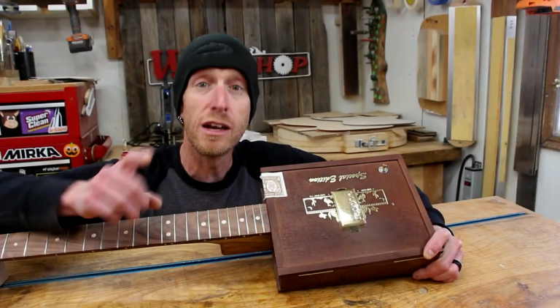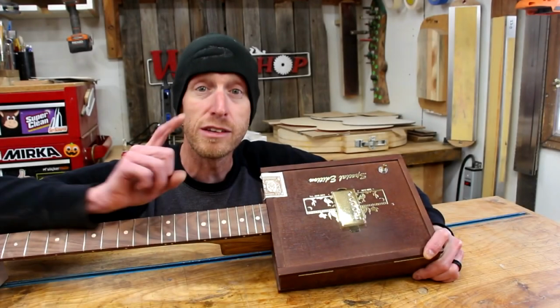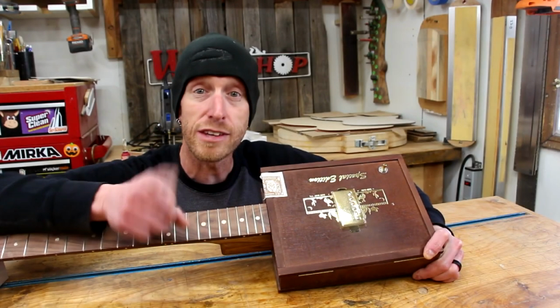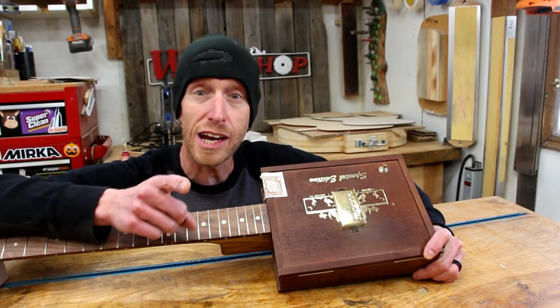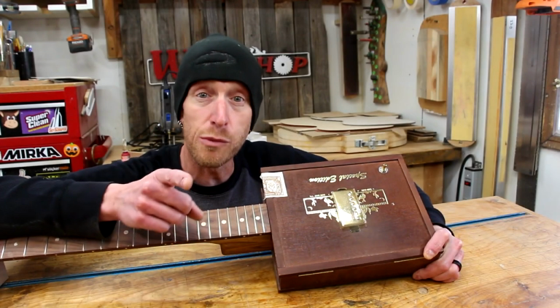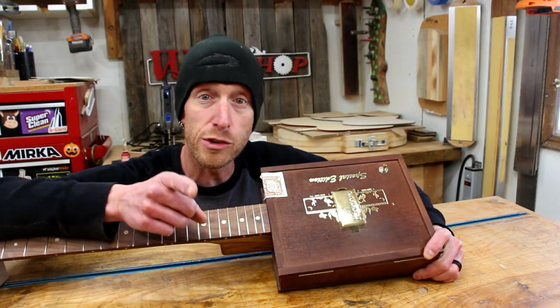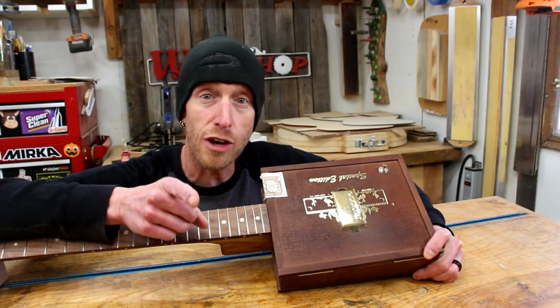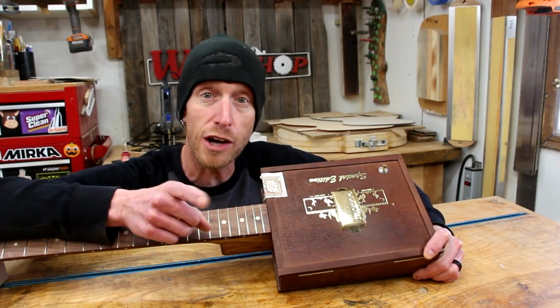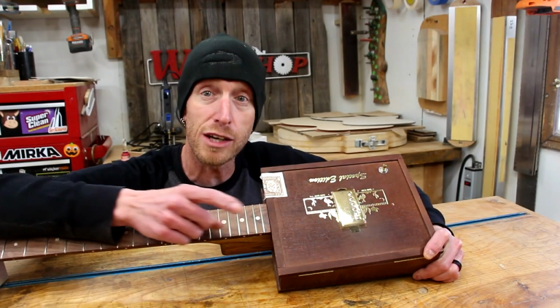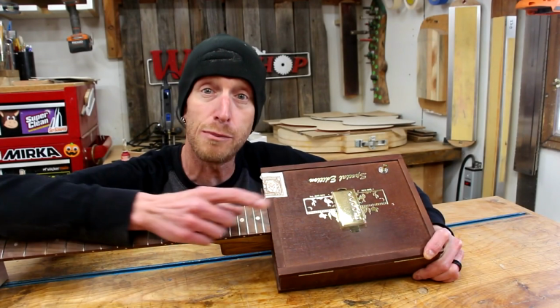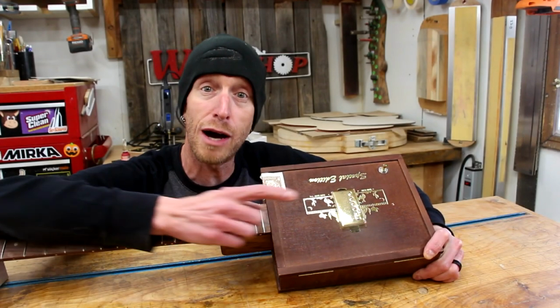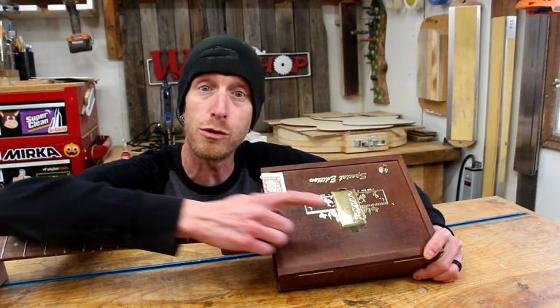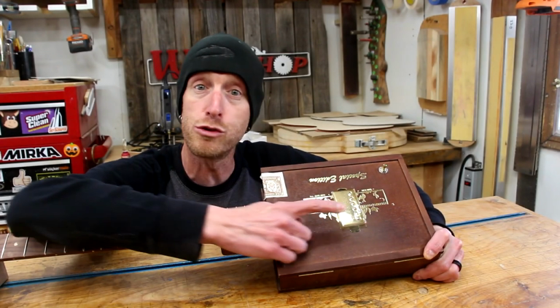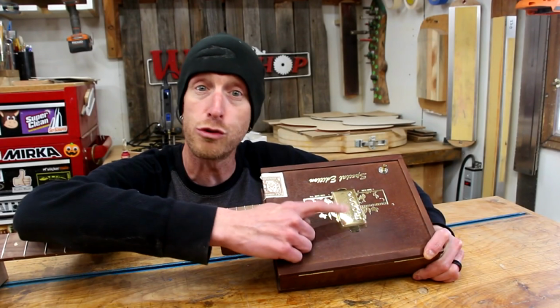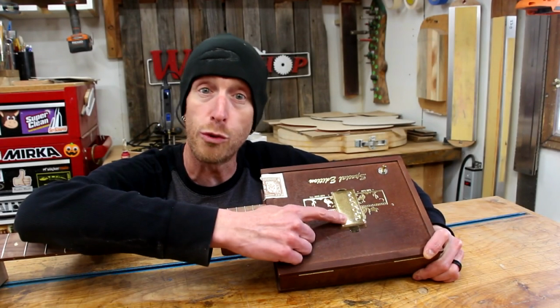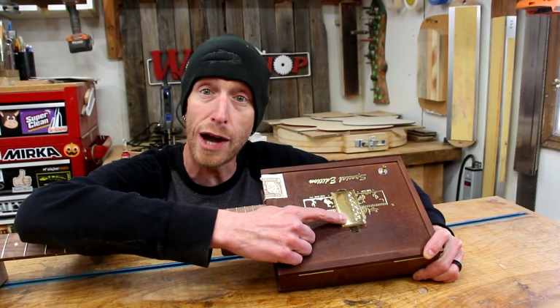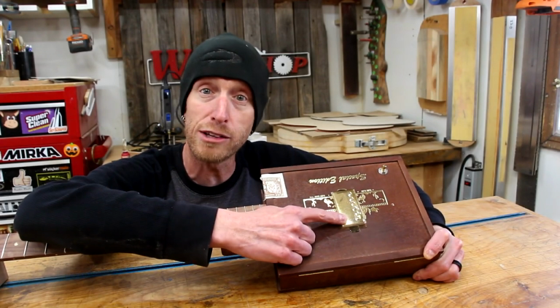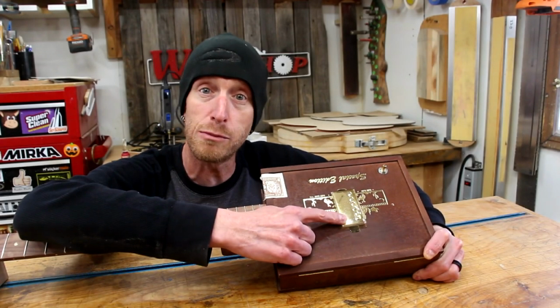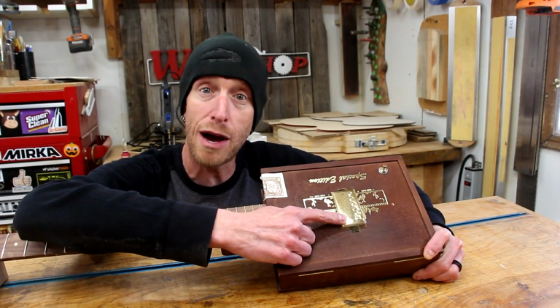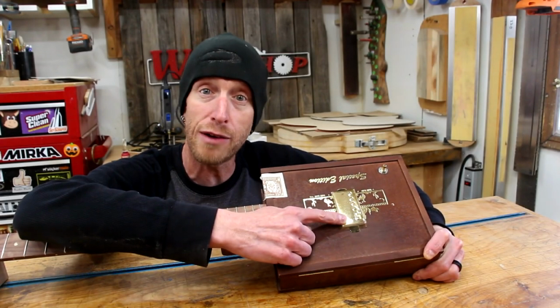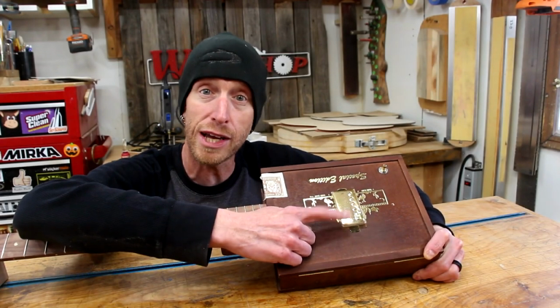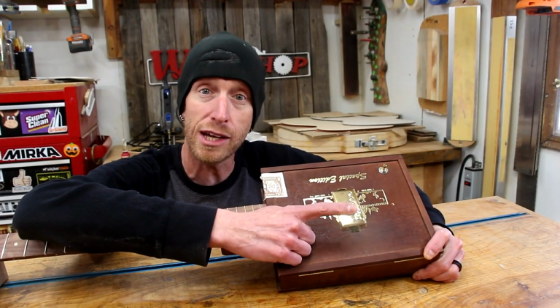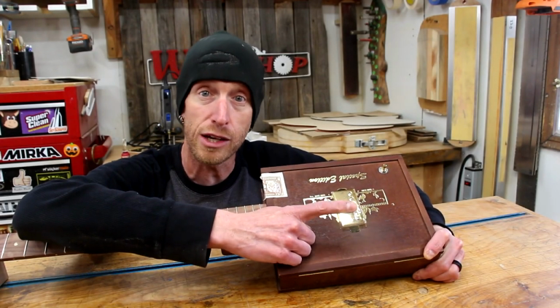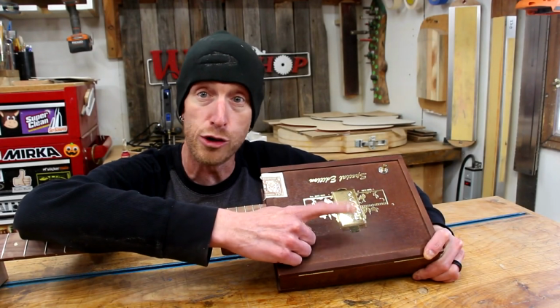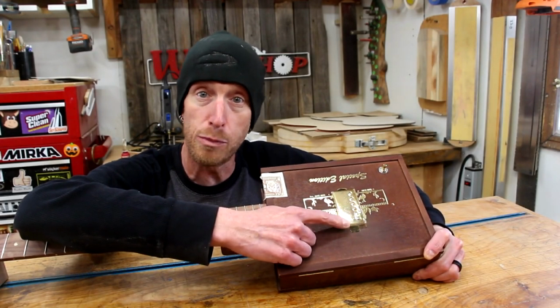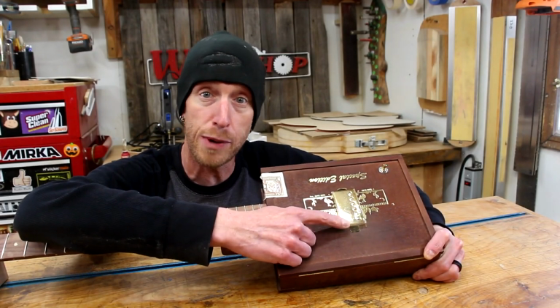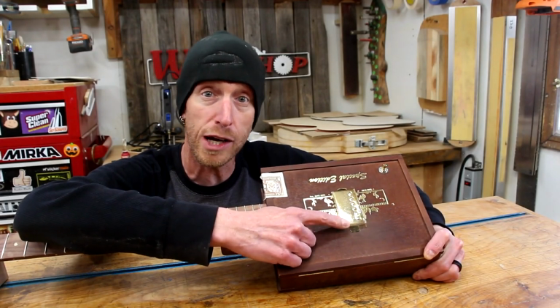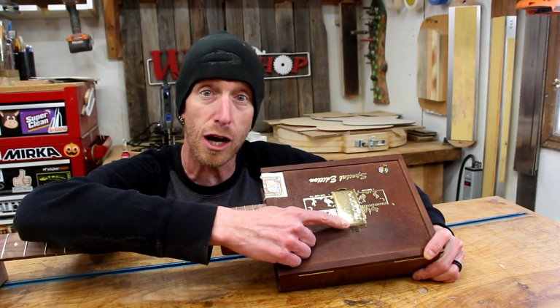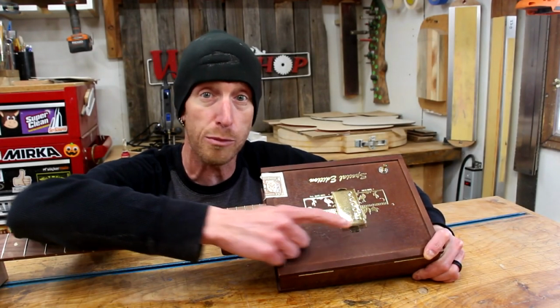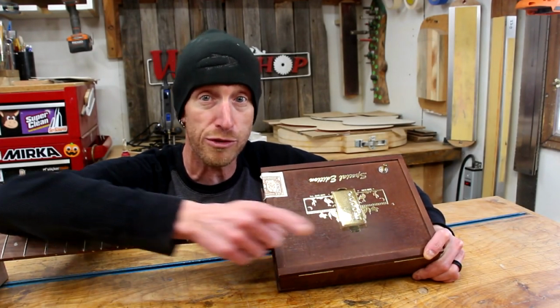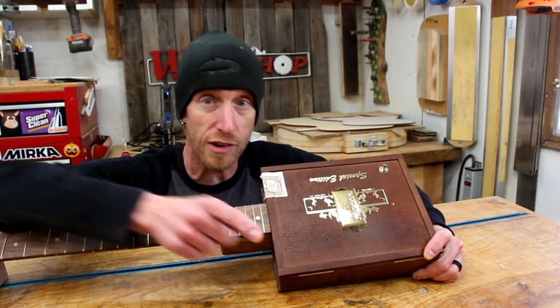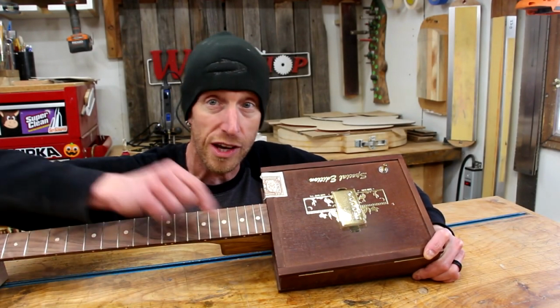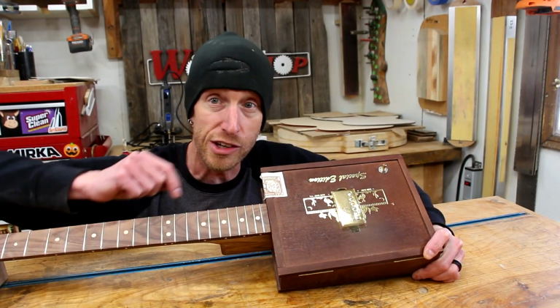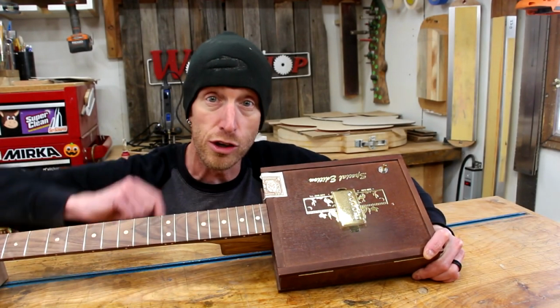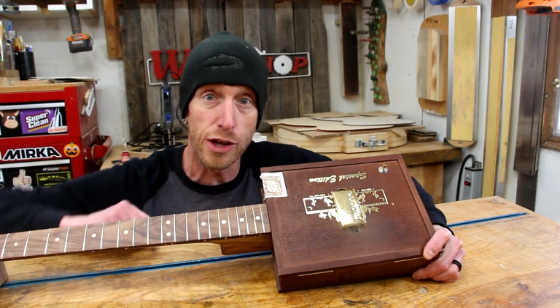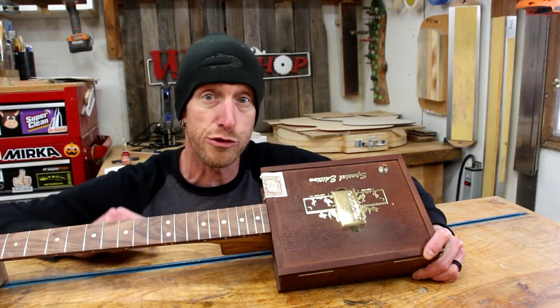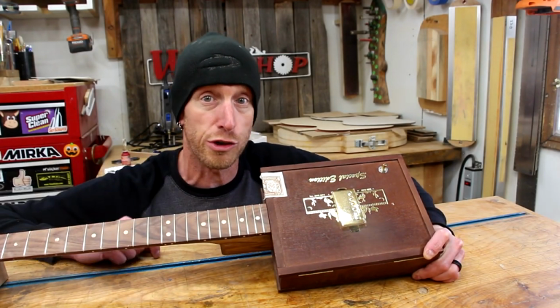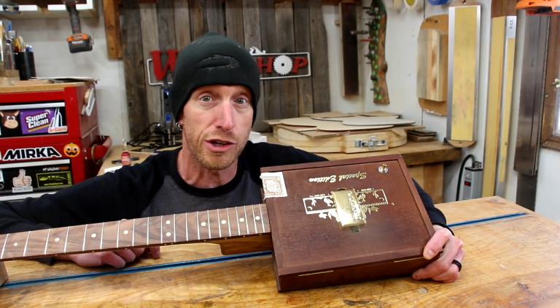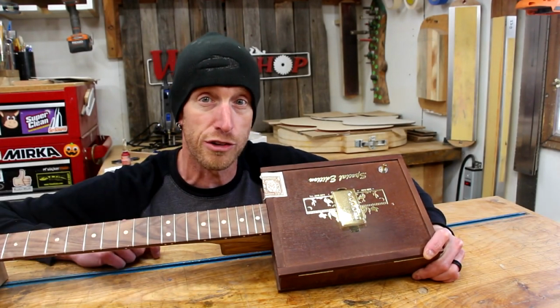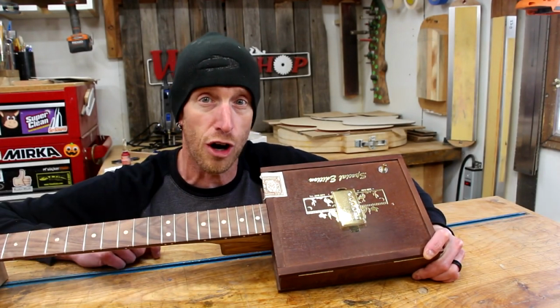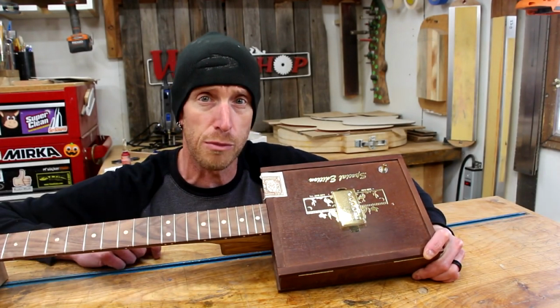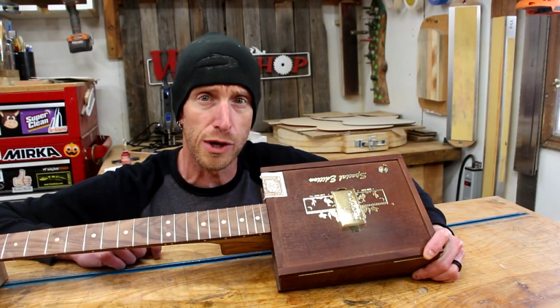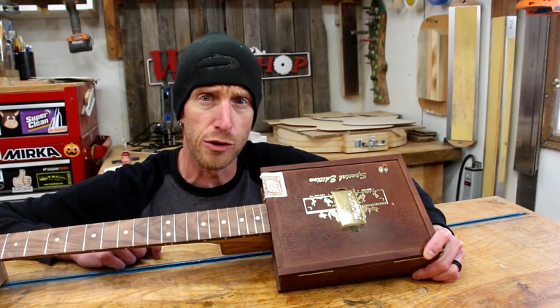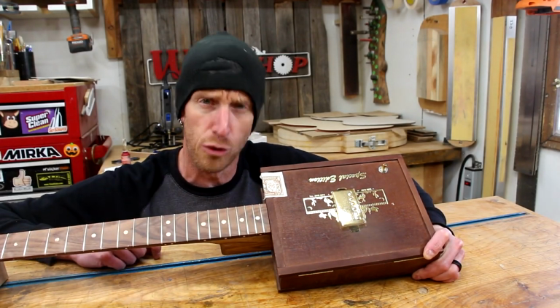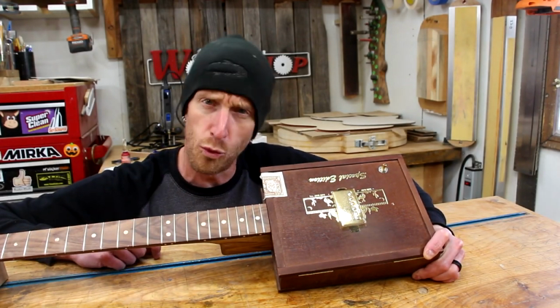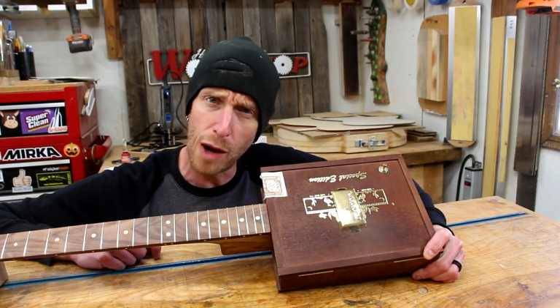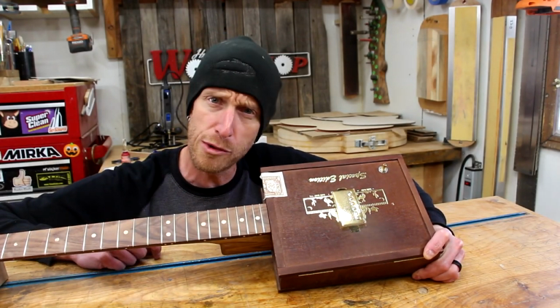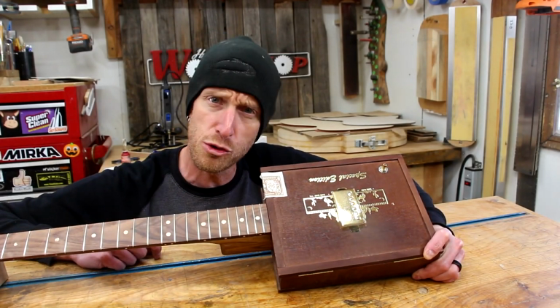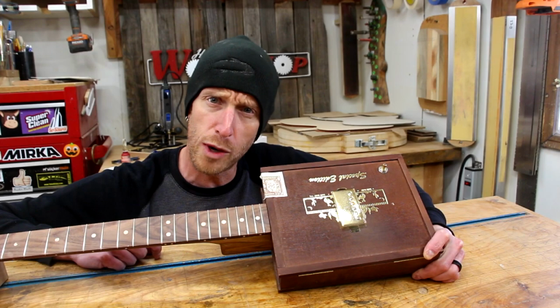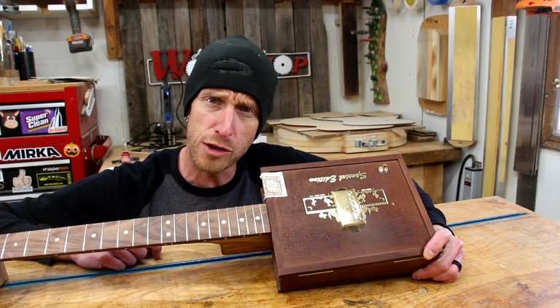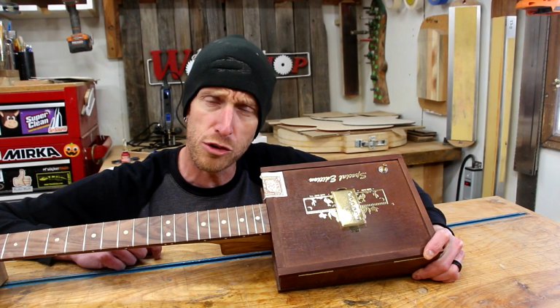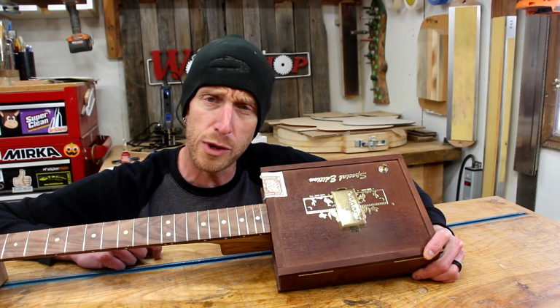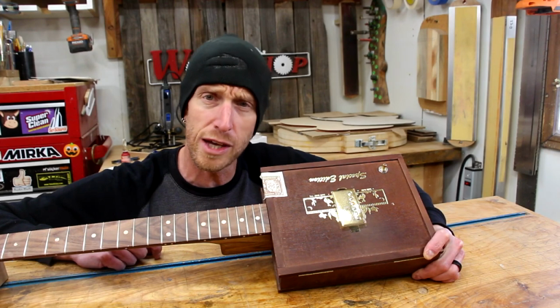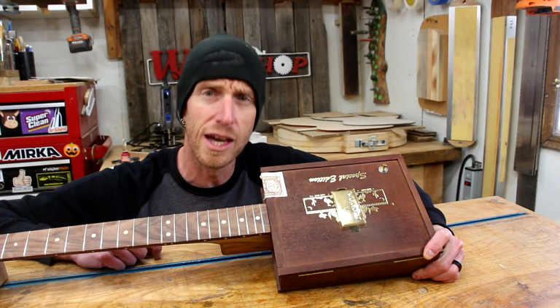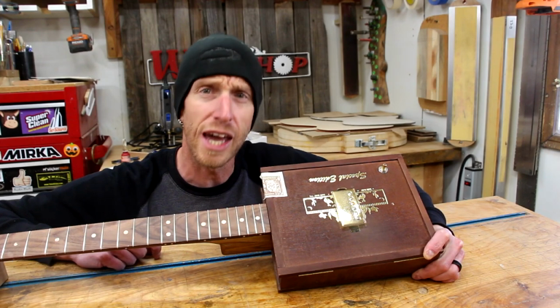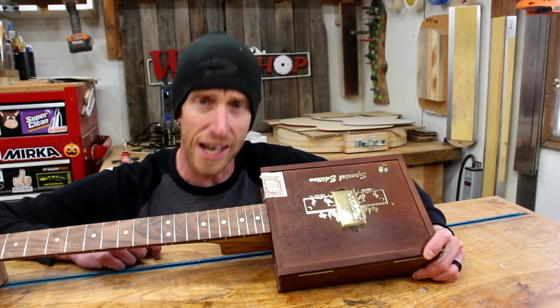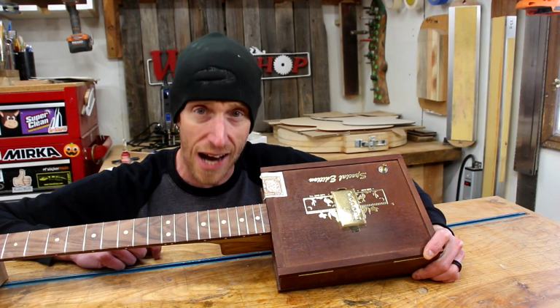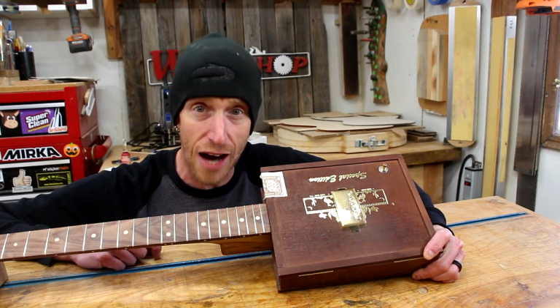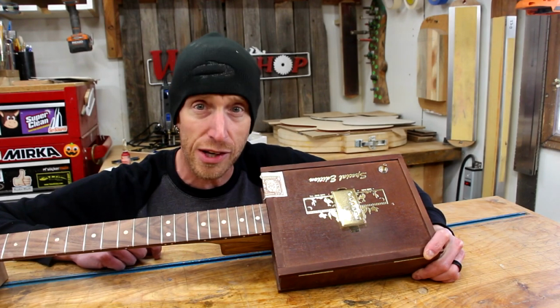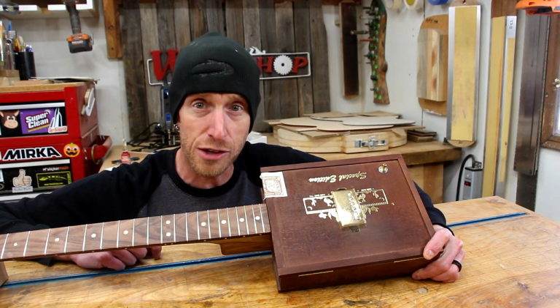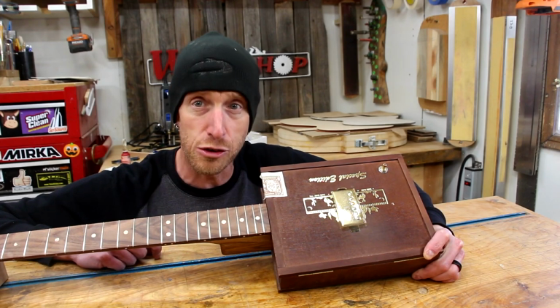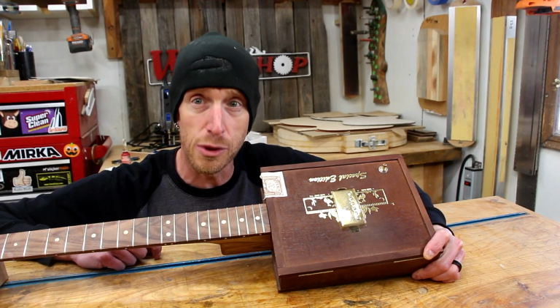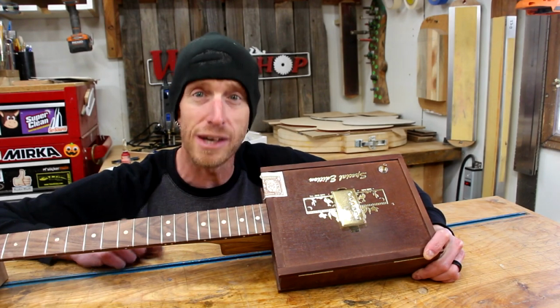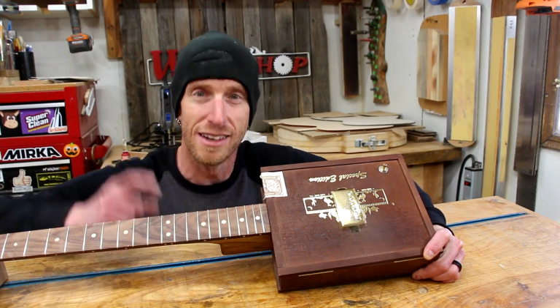Today we're talking about direct mounting your pickups in your electric guitar build. Why would you want to do it and how do you do it?